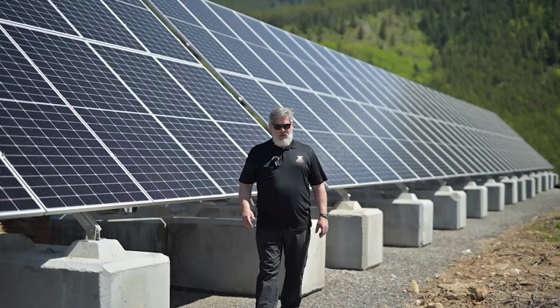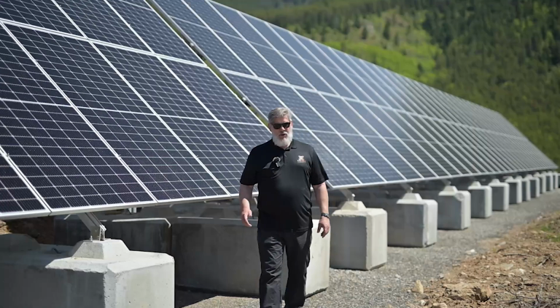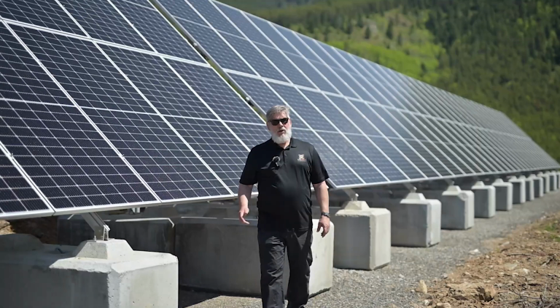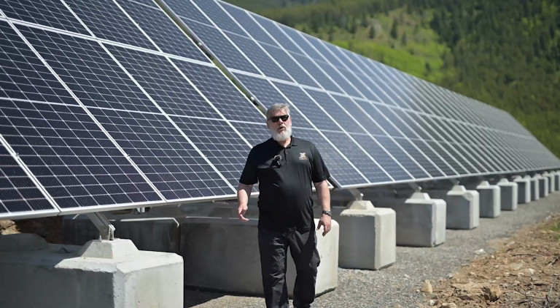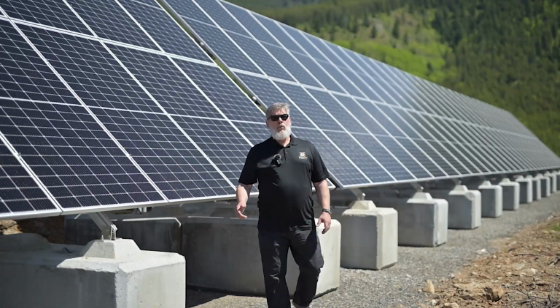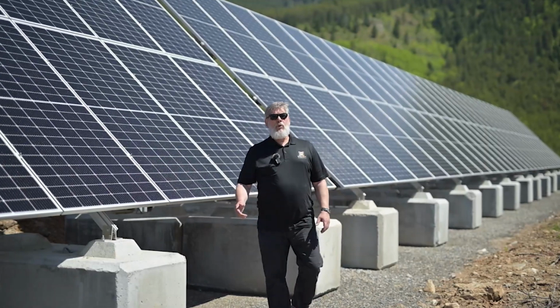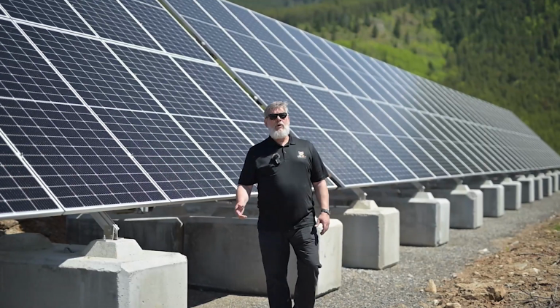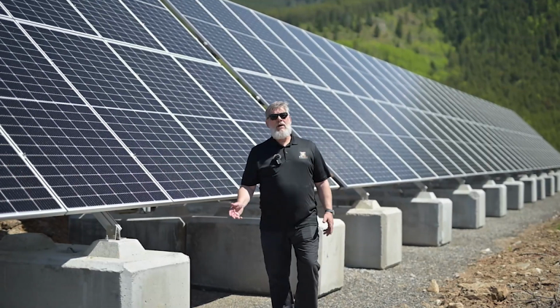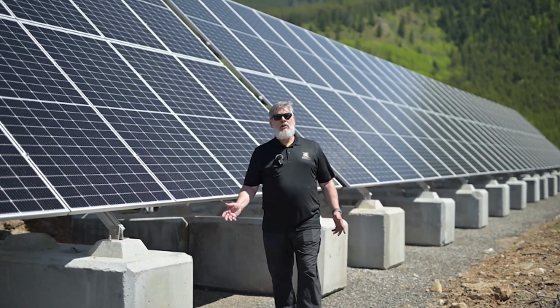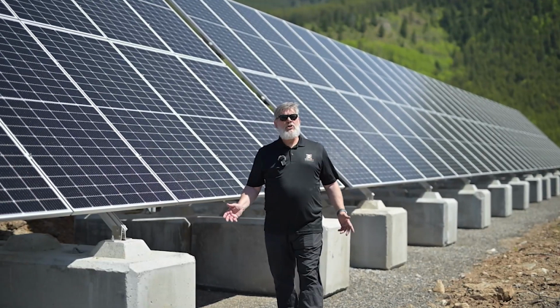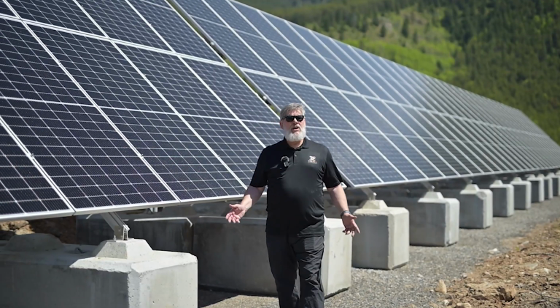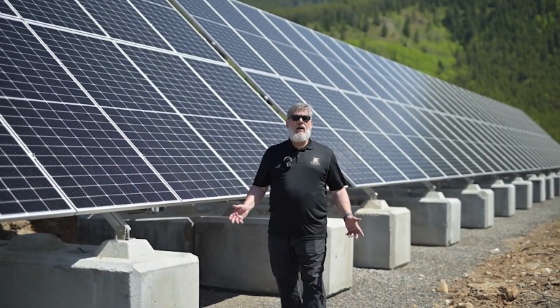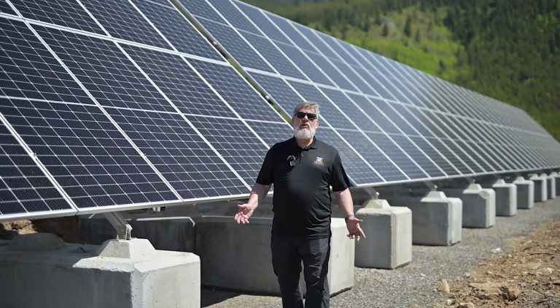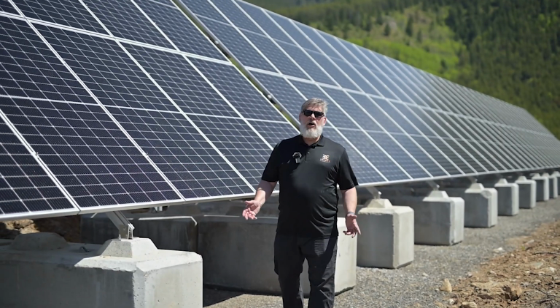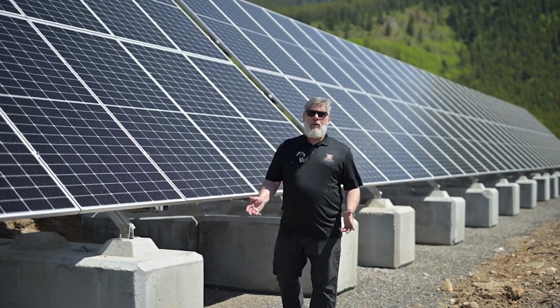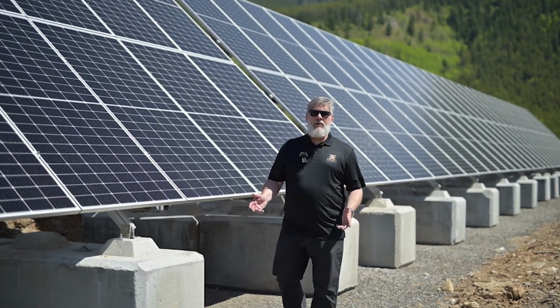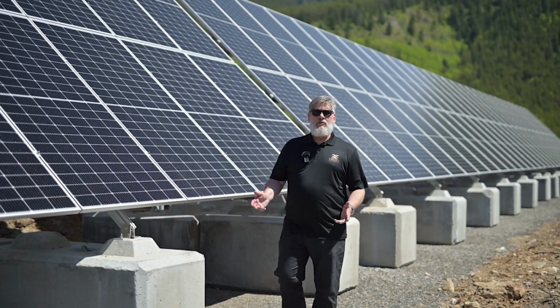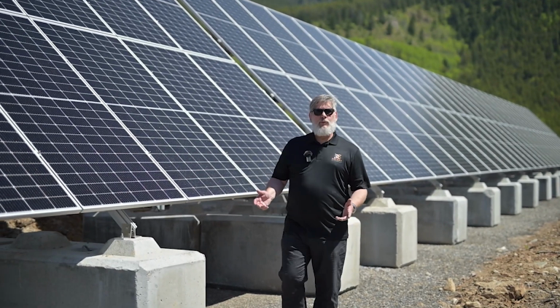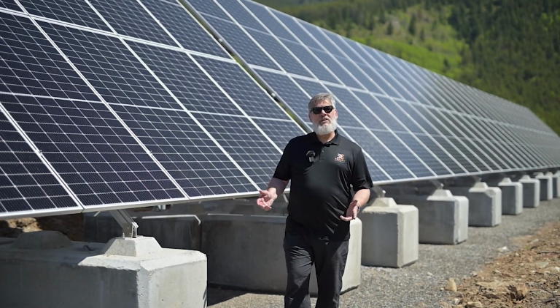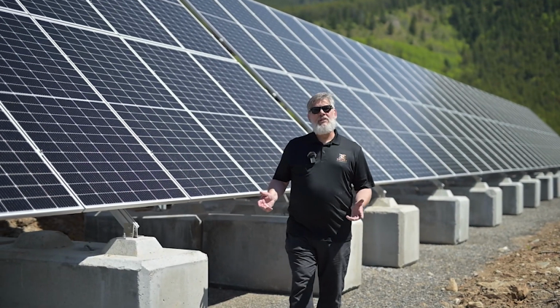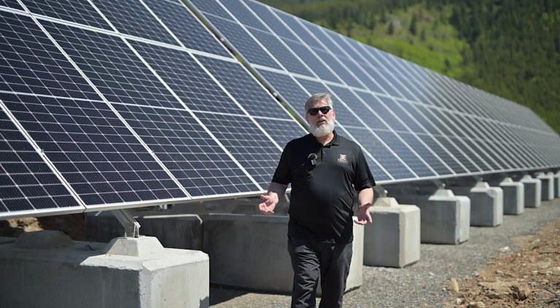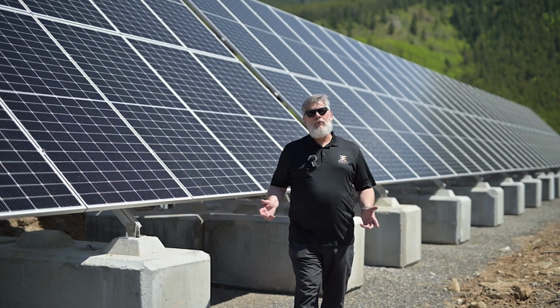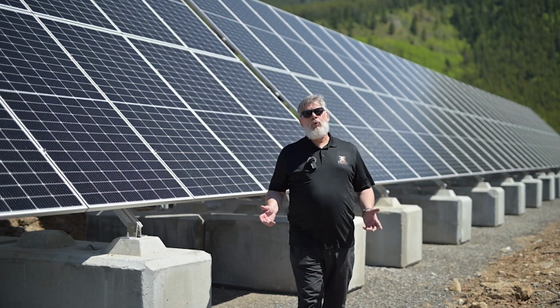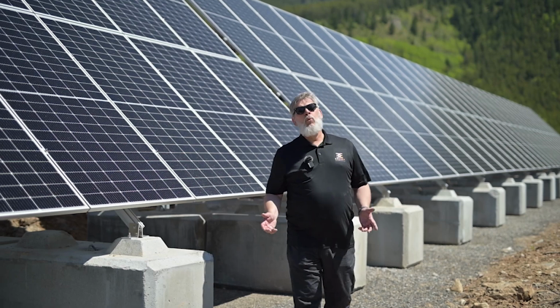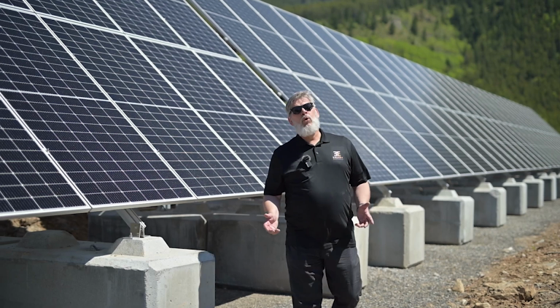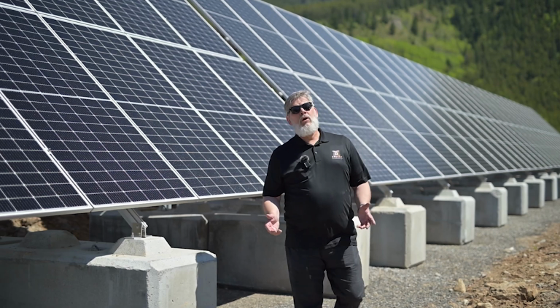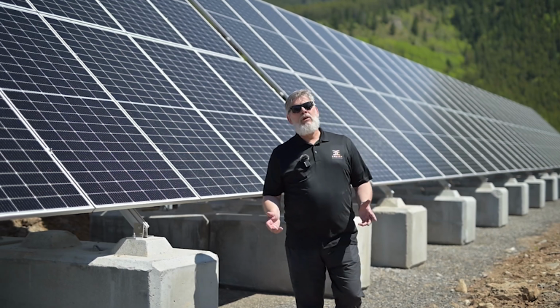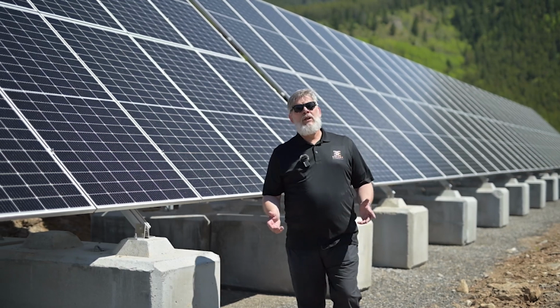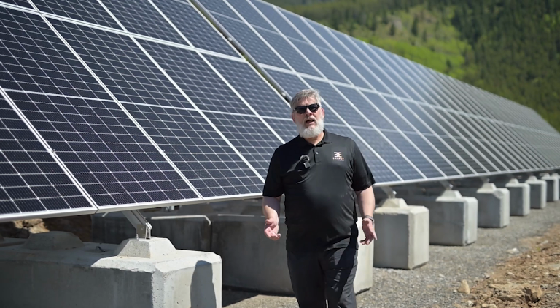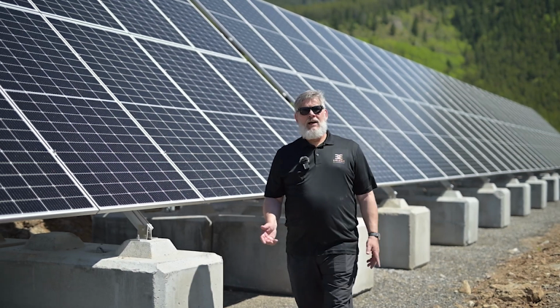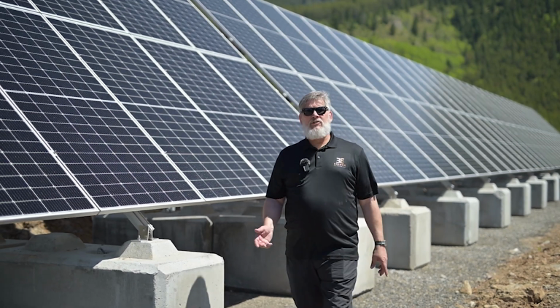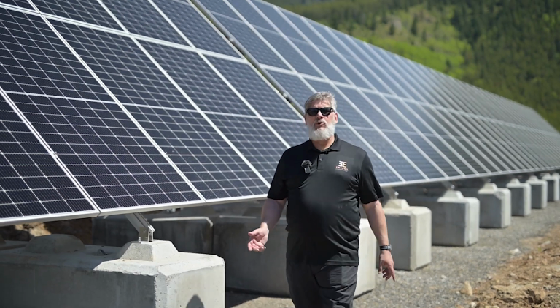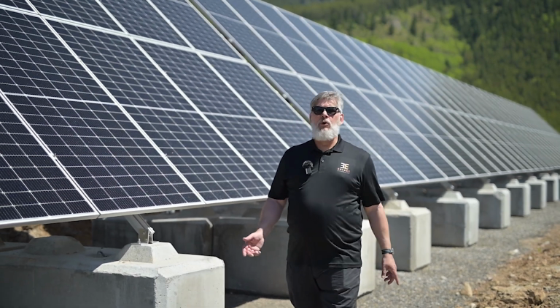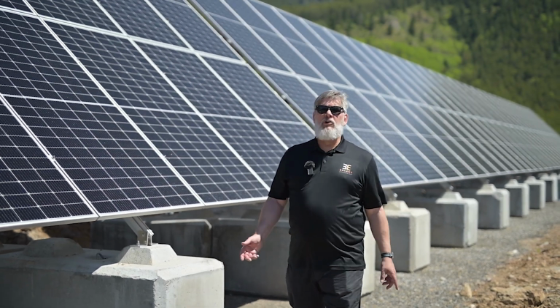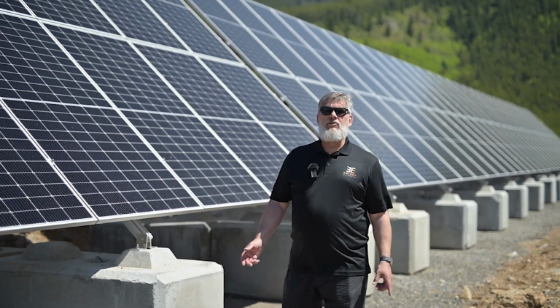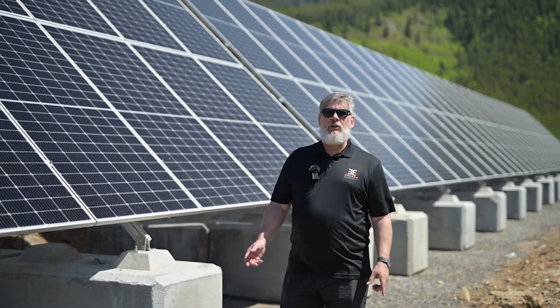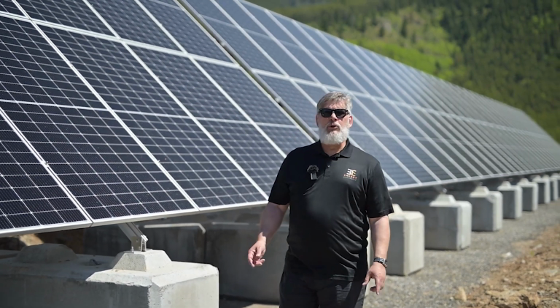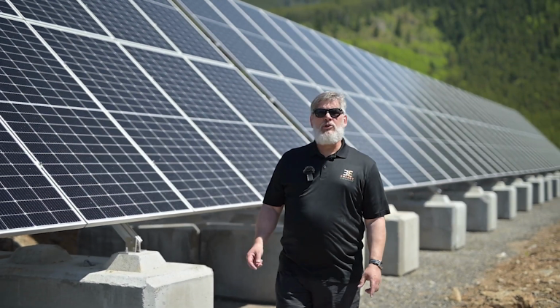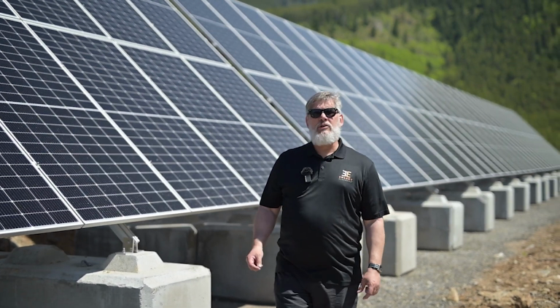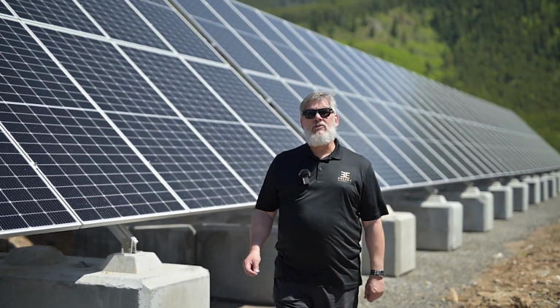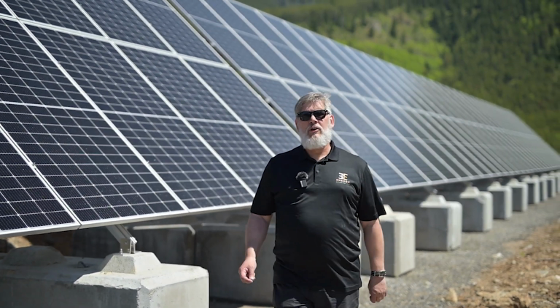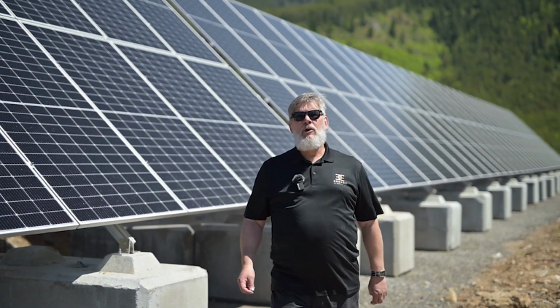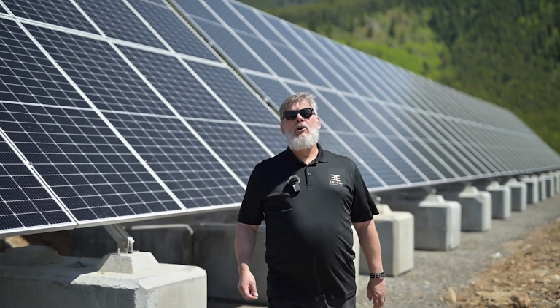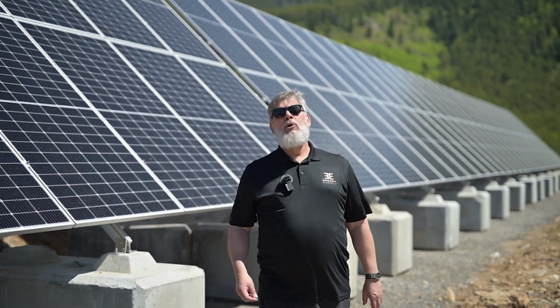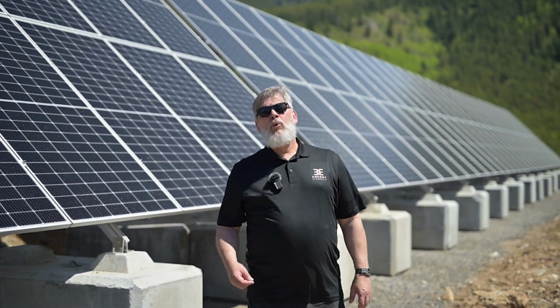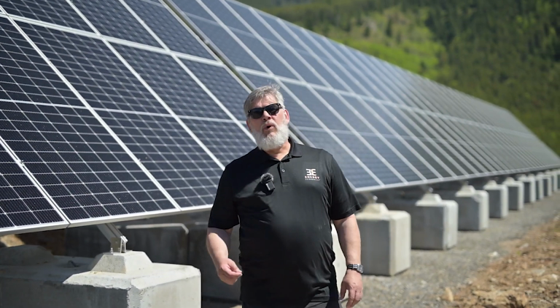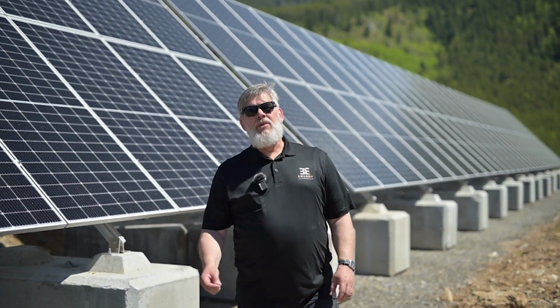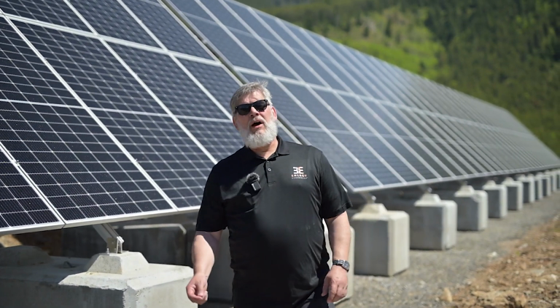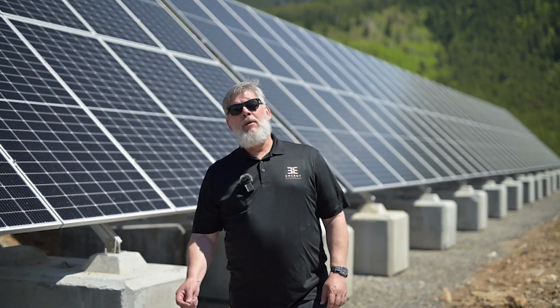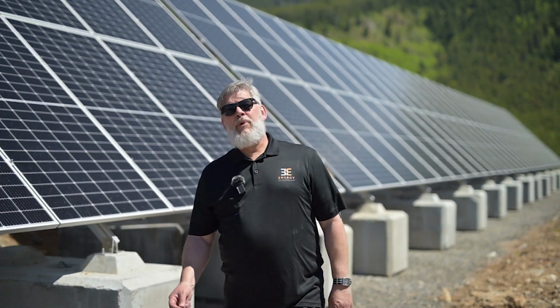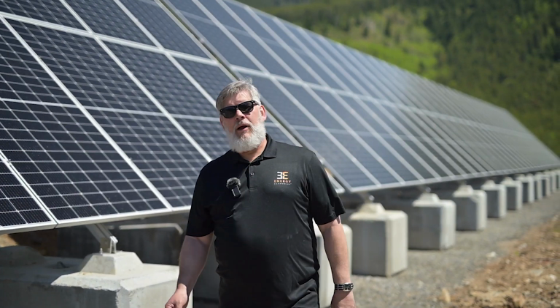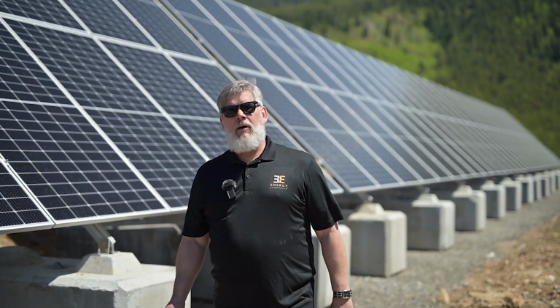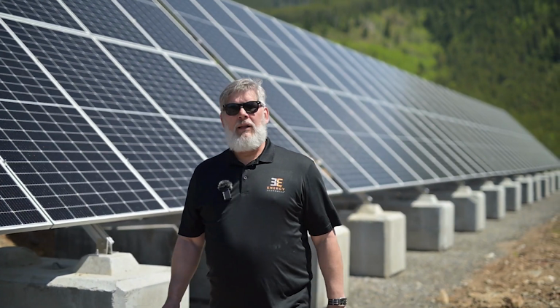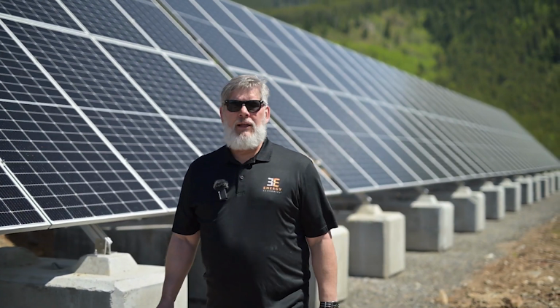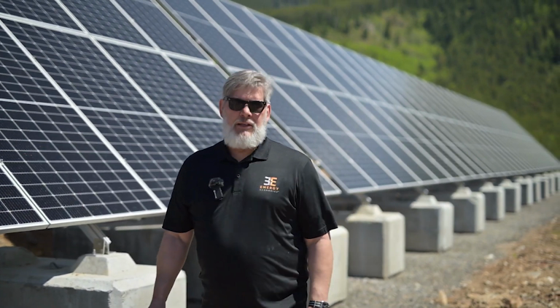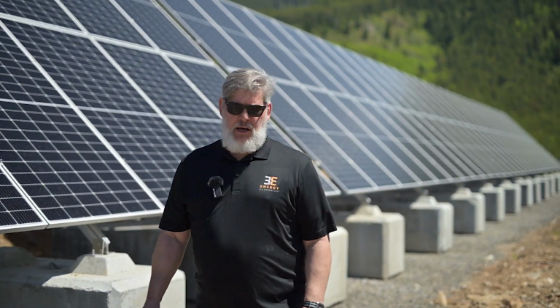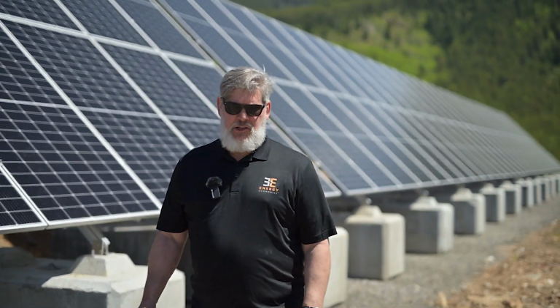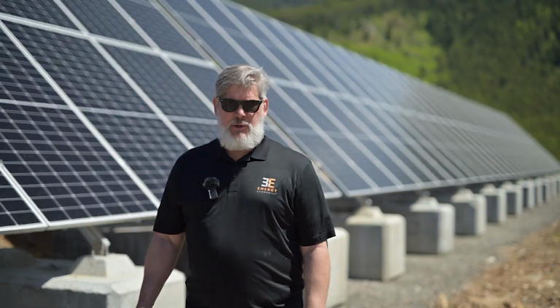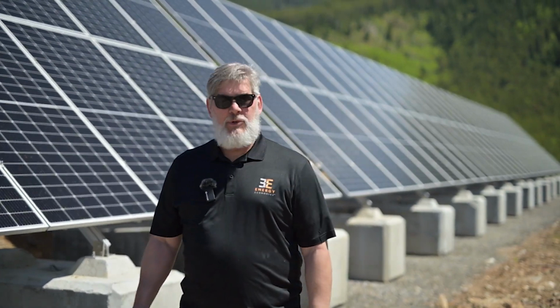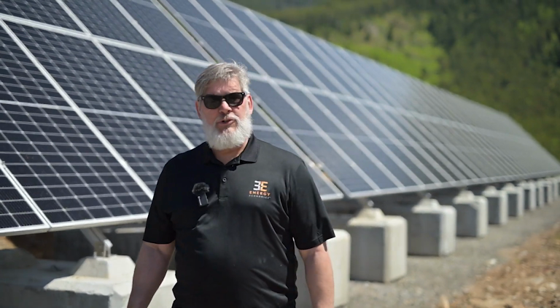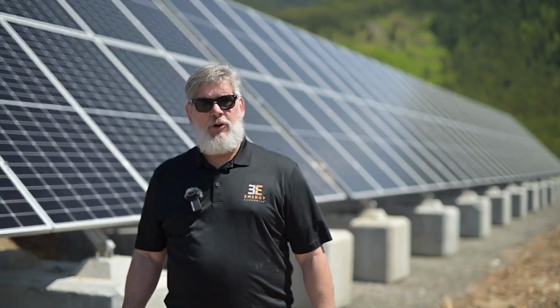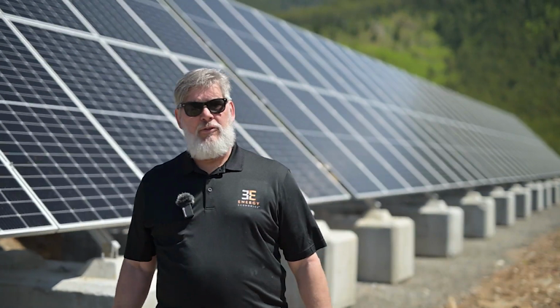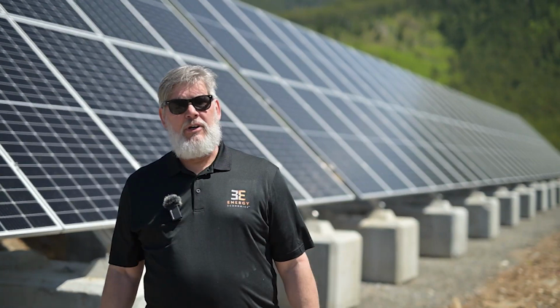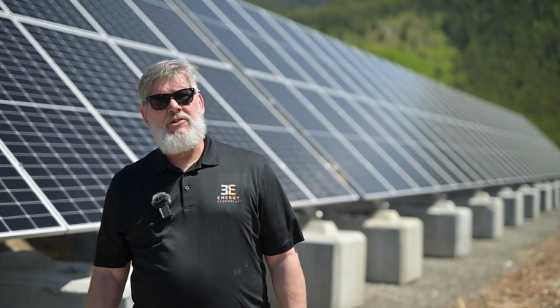We're Energy Economics and we deliver world-class solar solutions with unparalleled customer service.